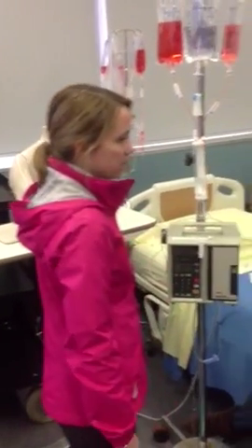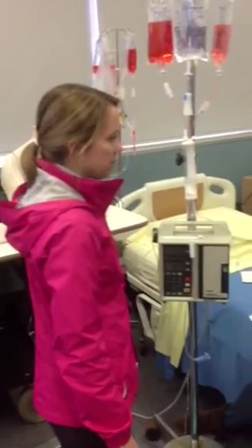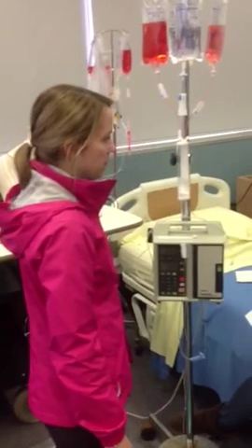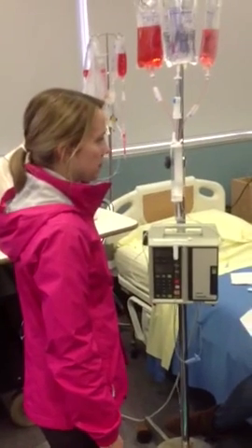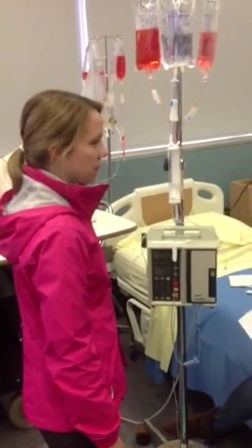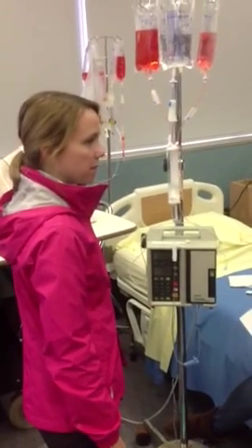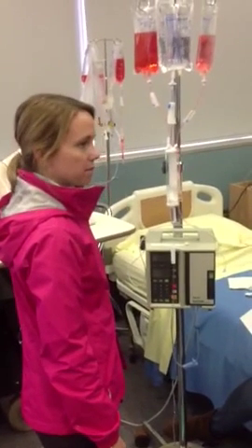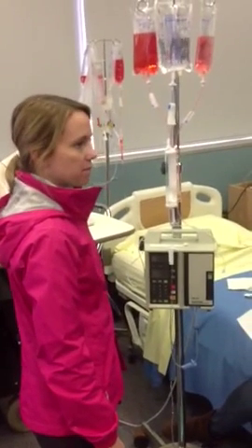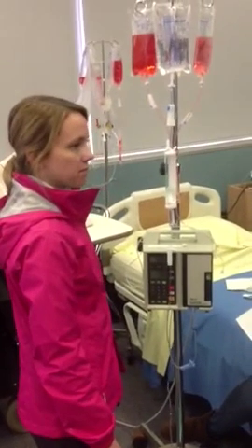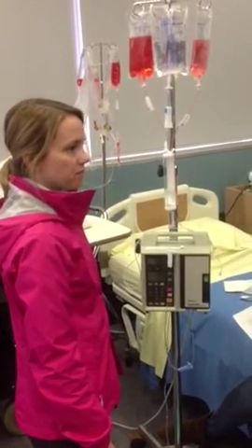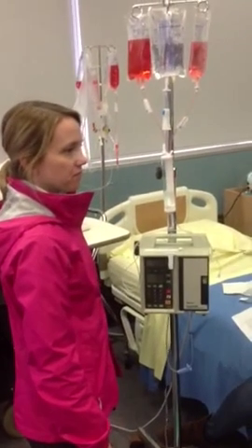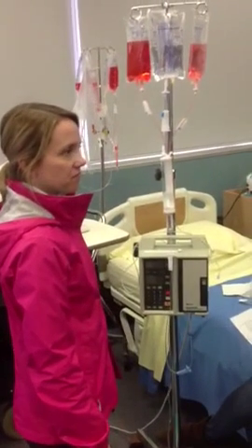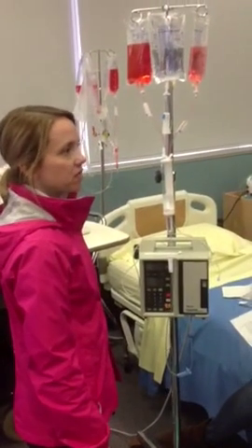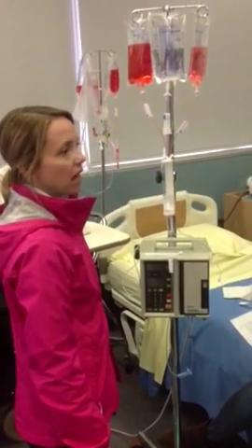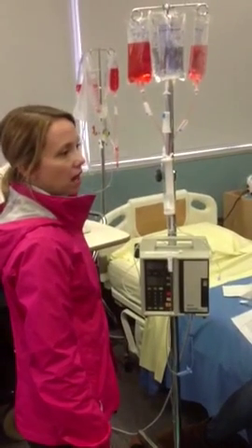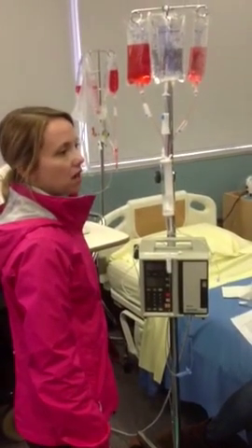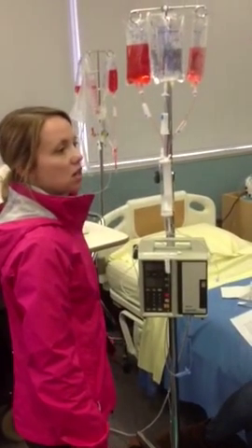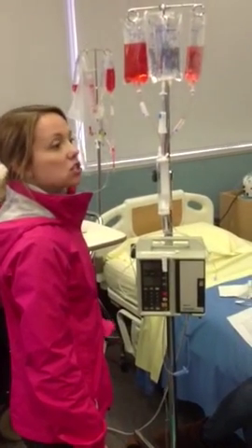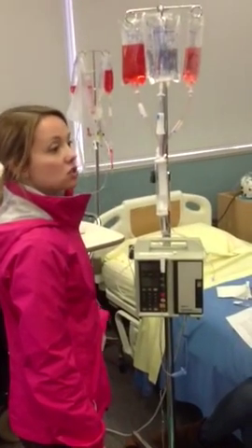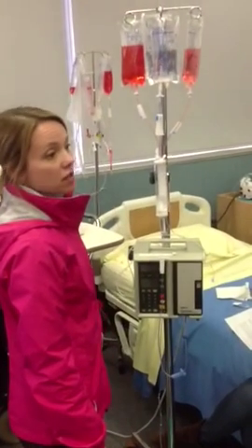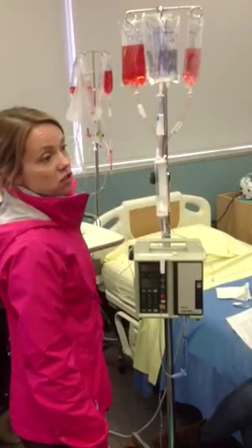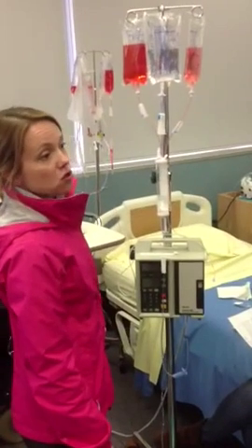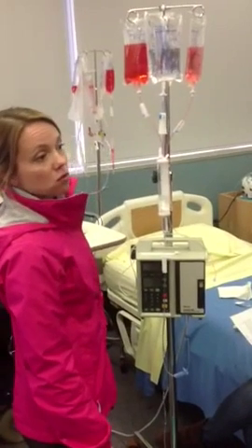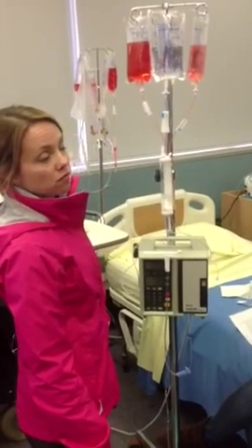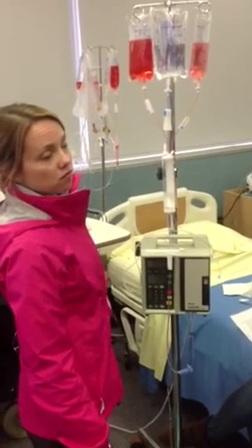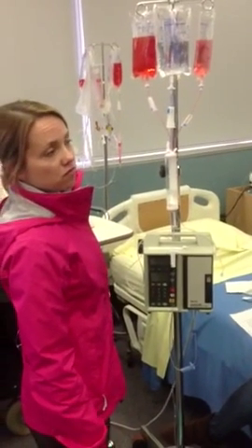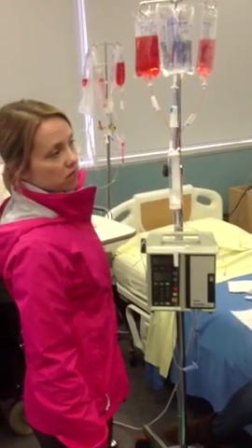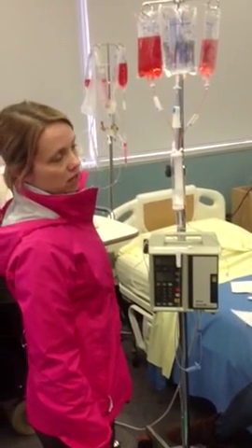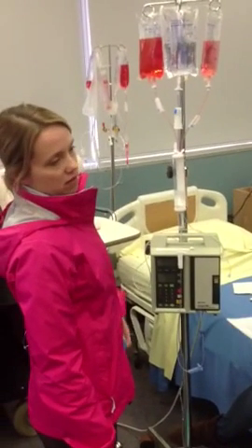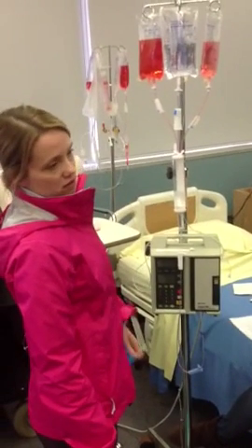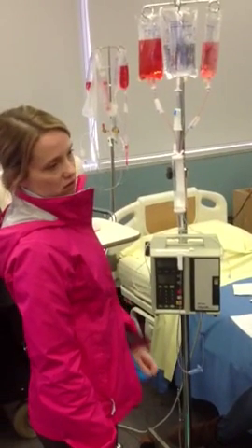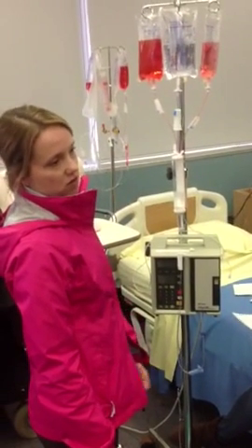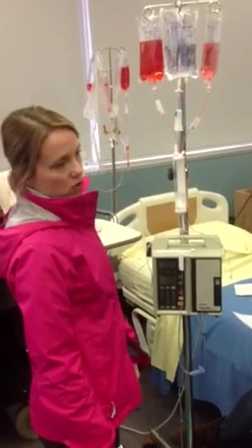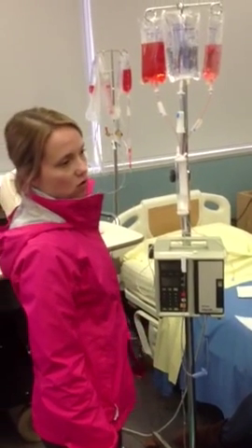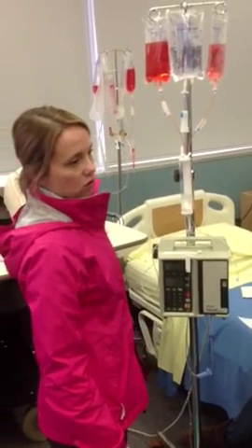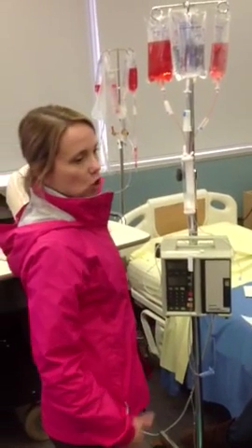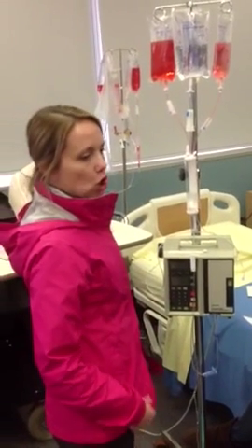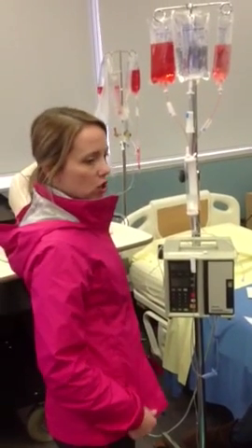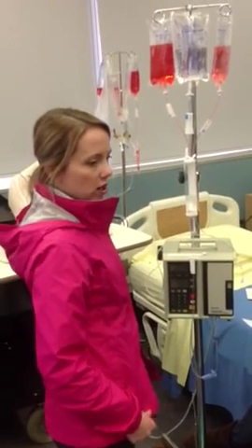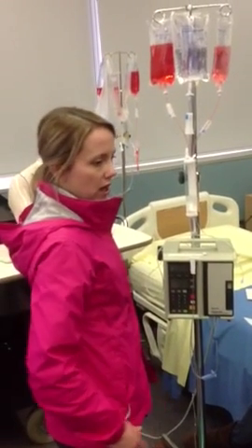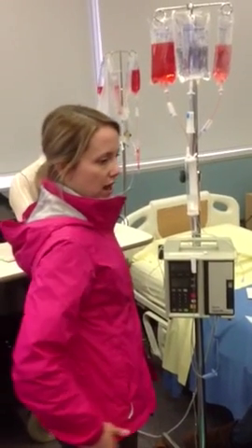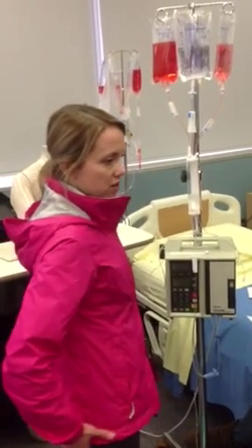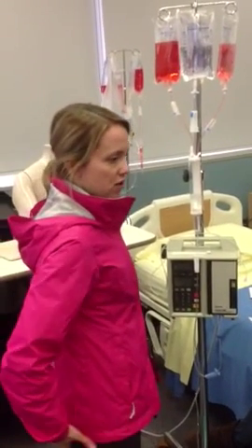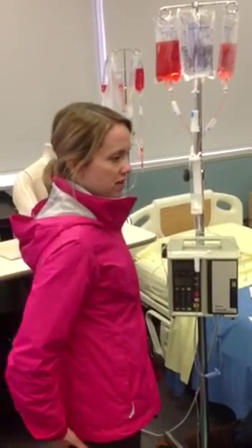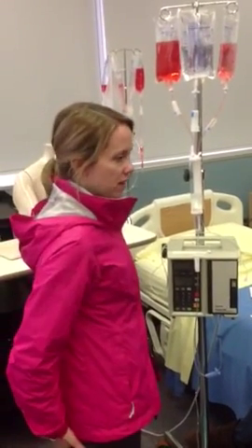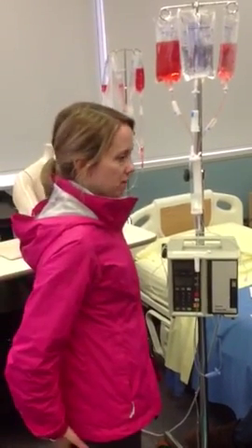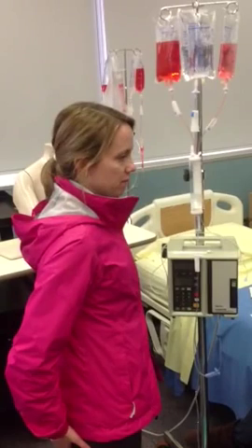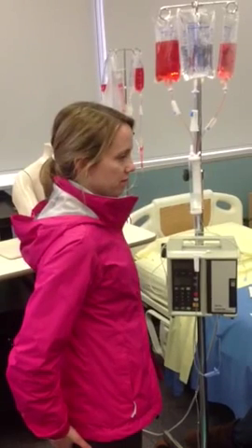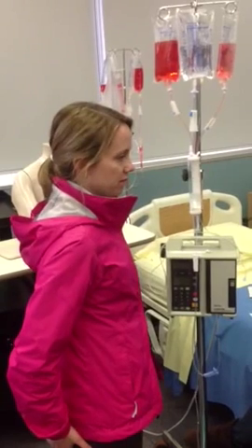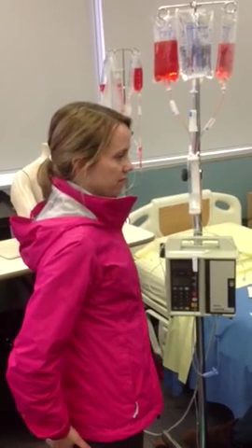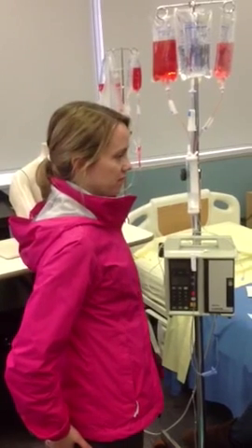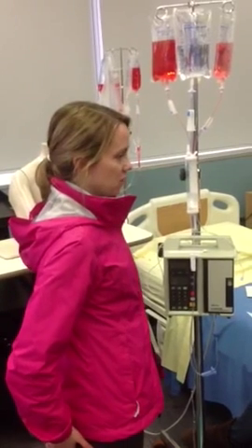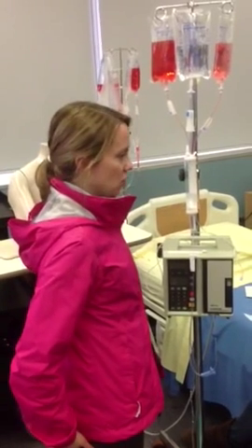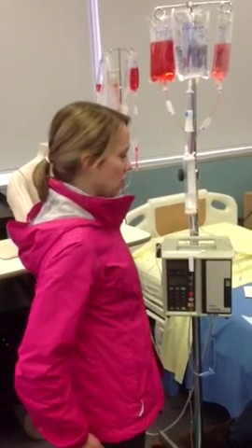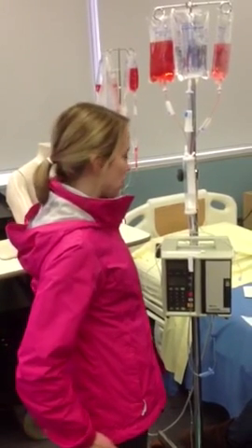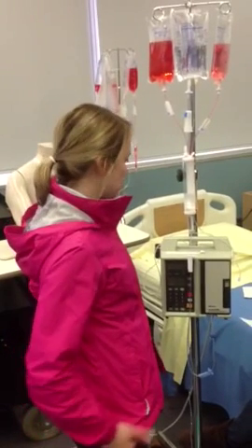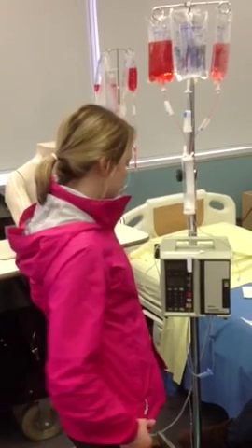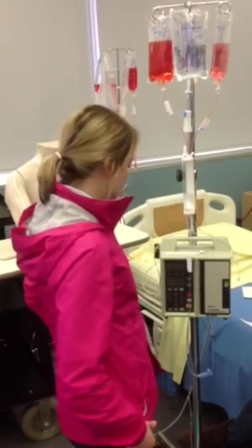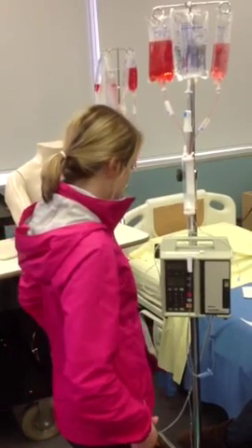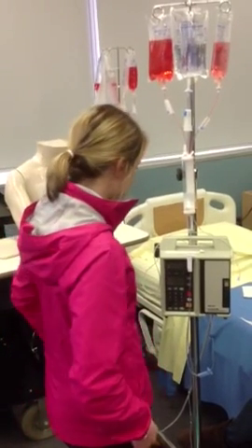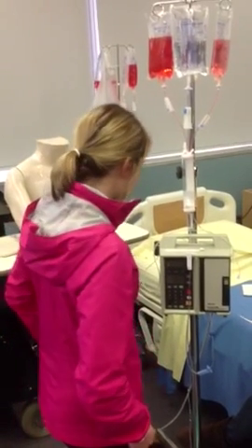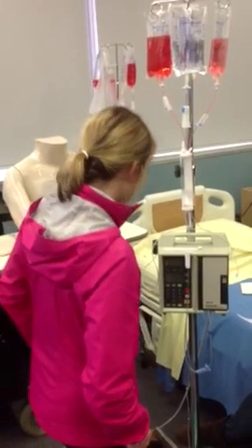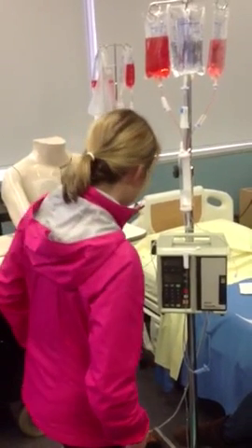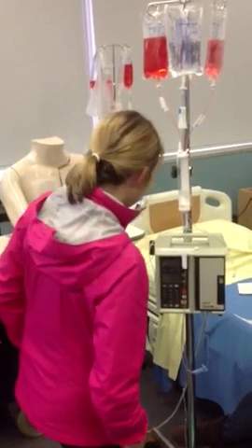This Buretrol is used for children so that you don't overhydrate — overload — them.